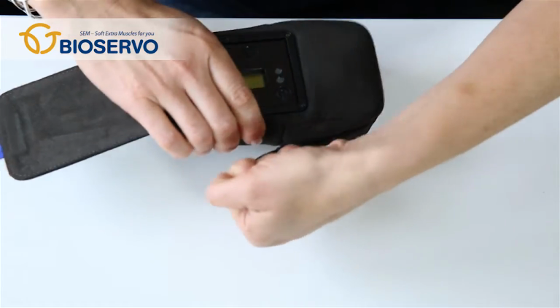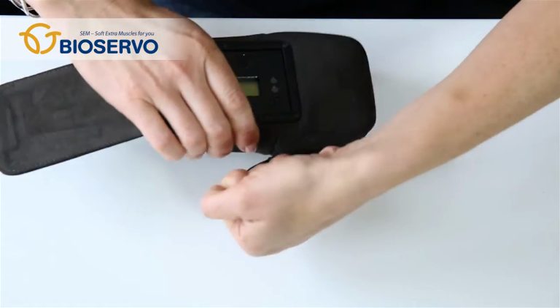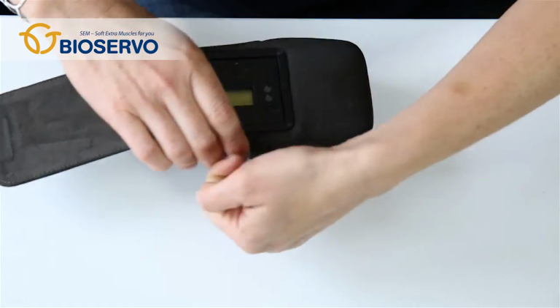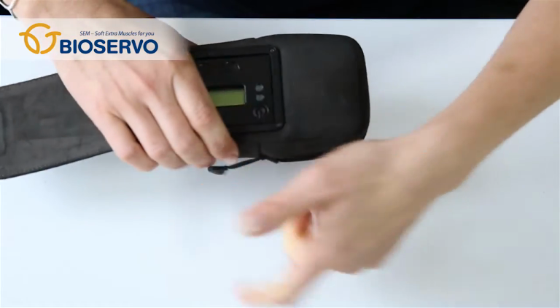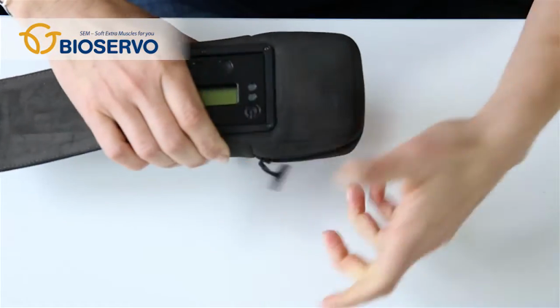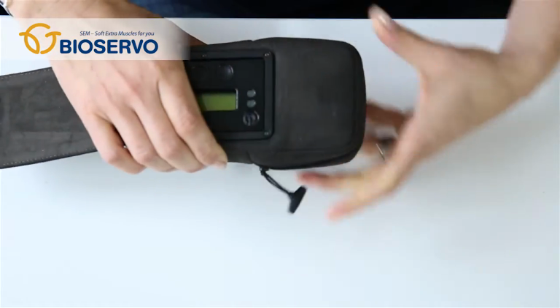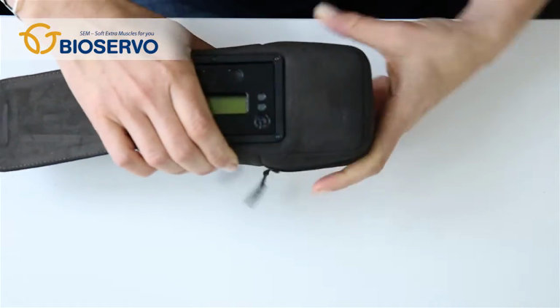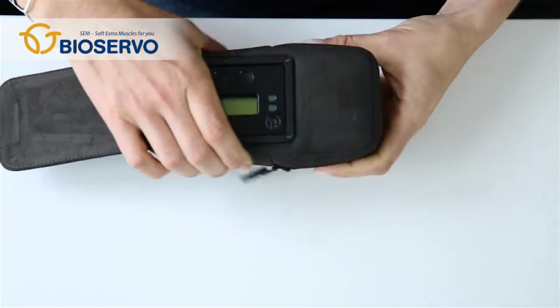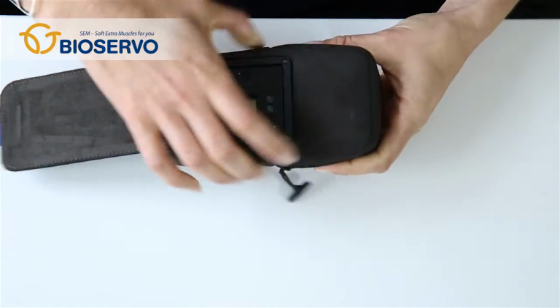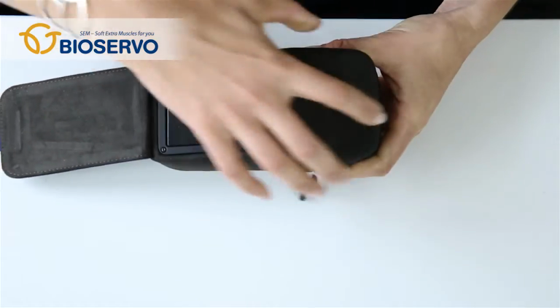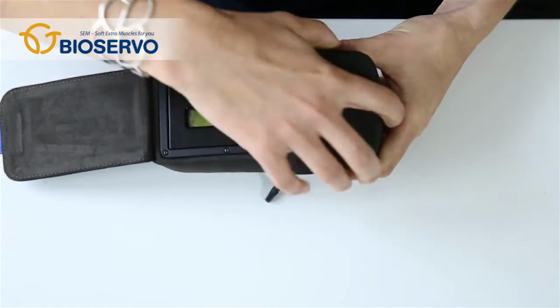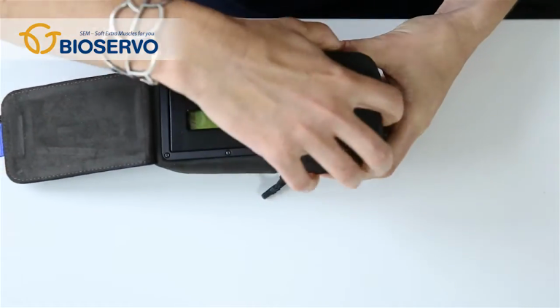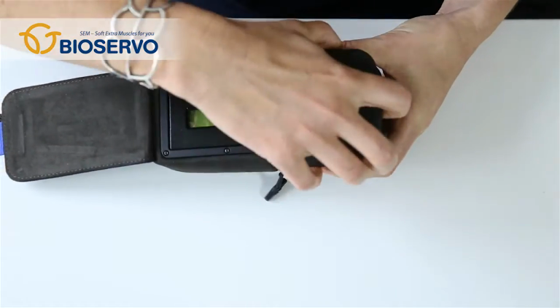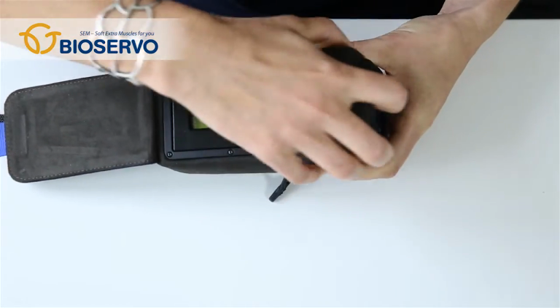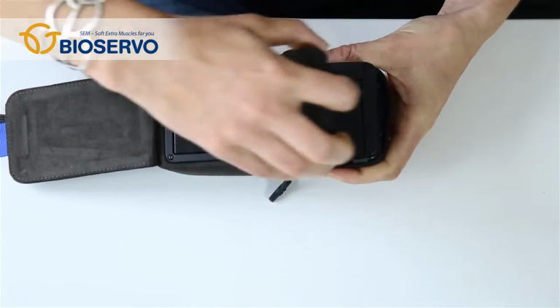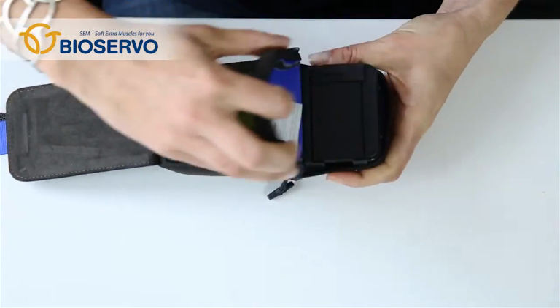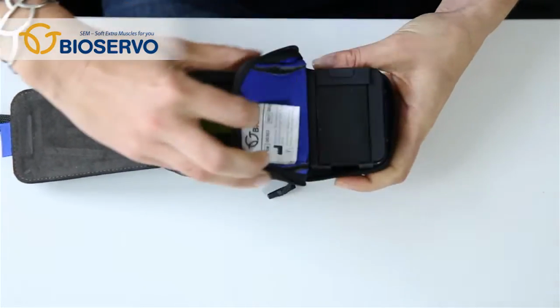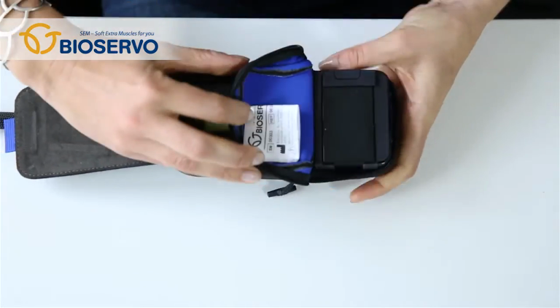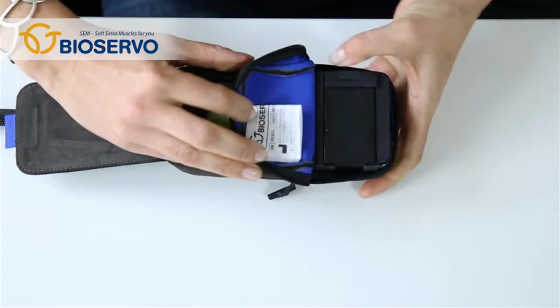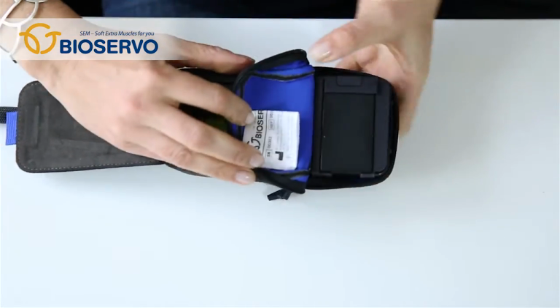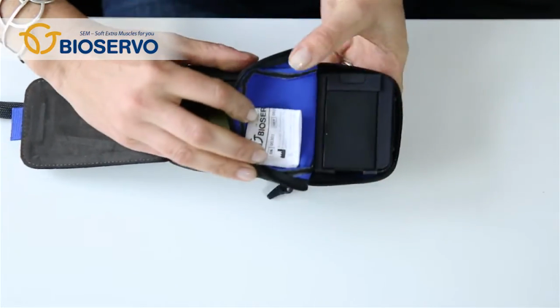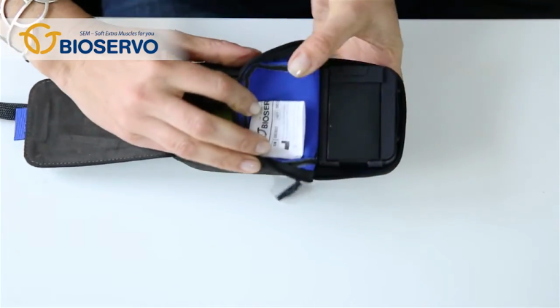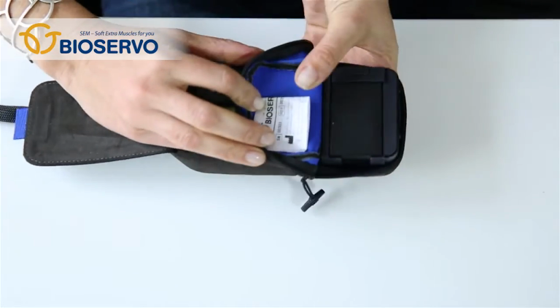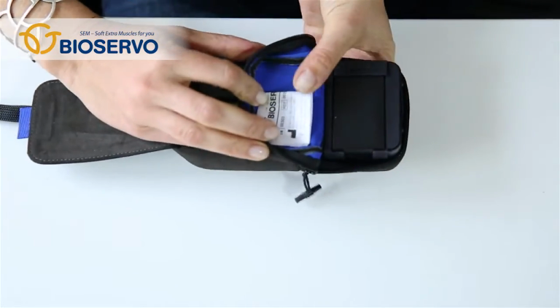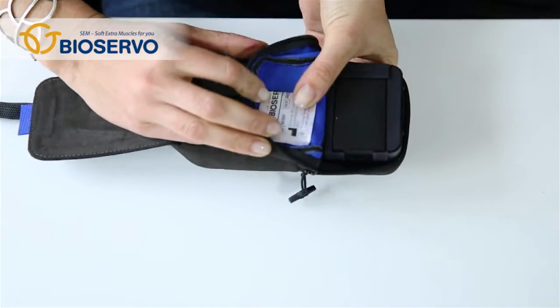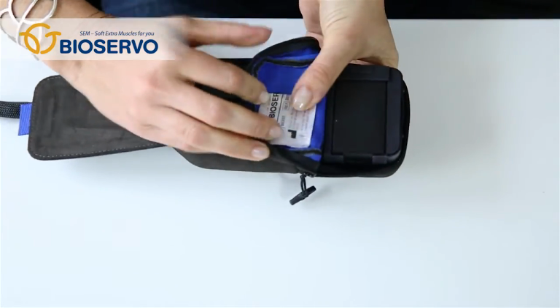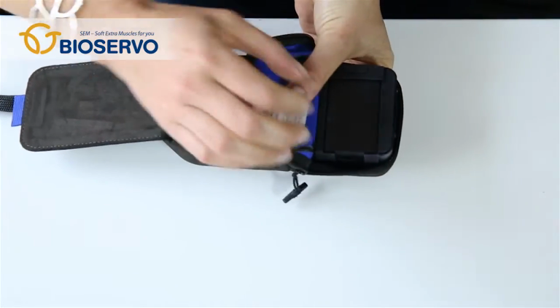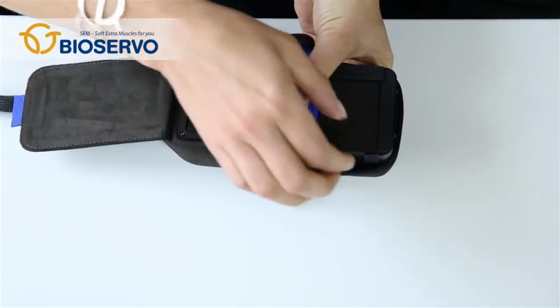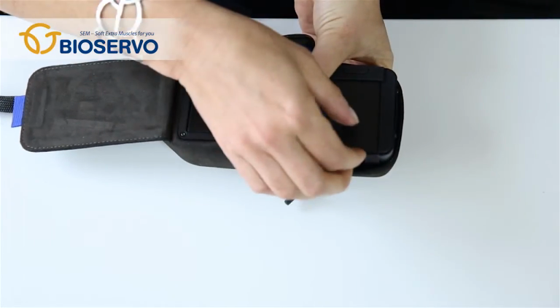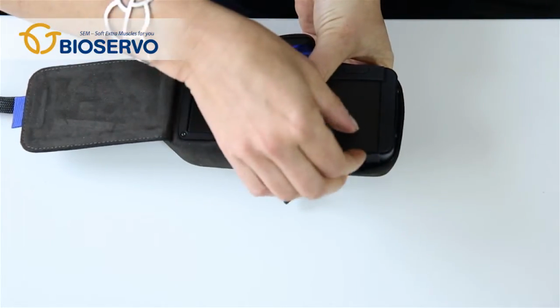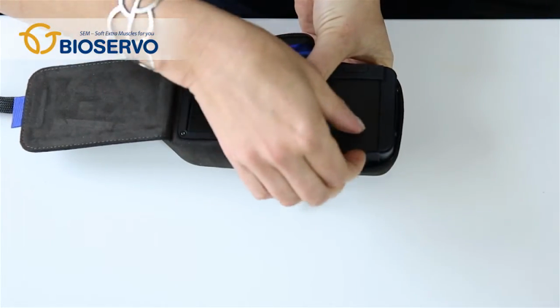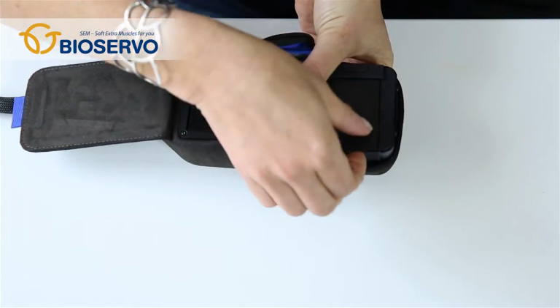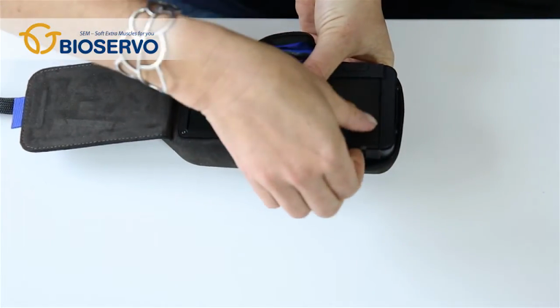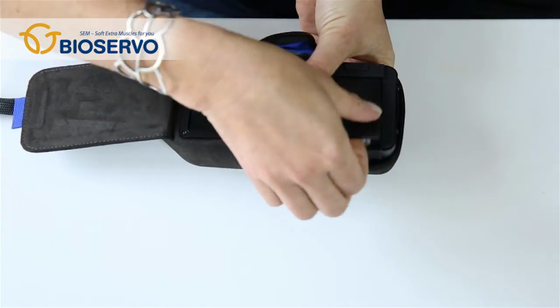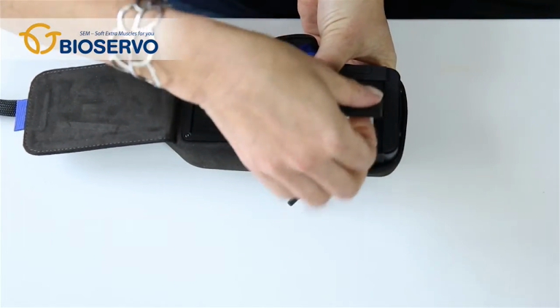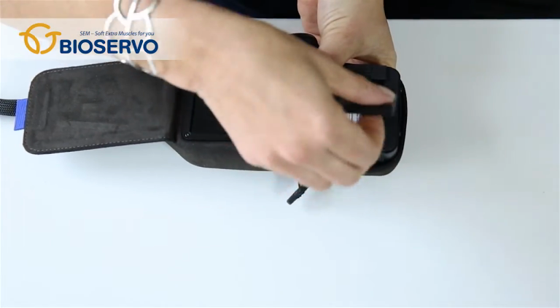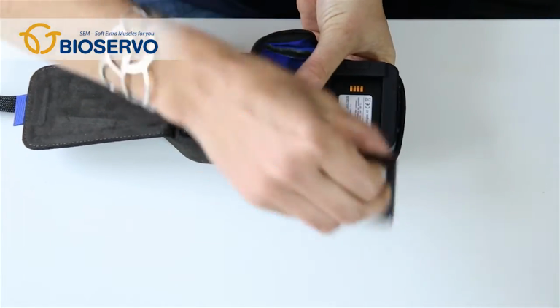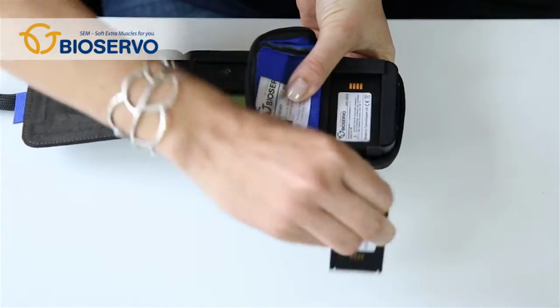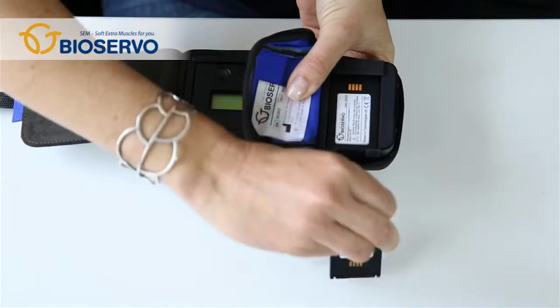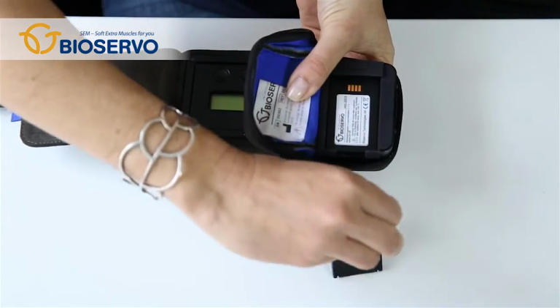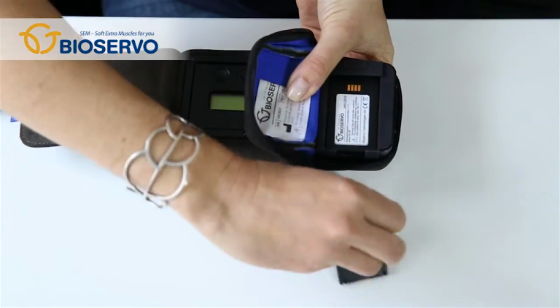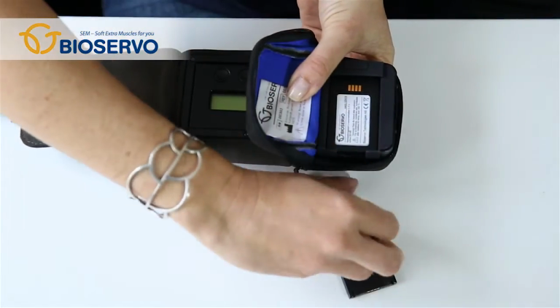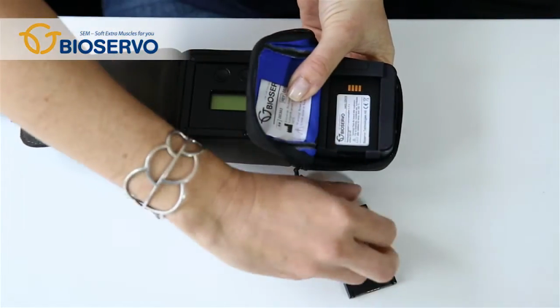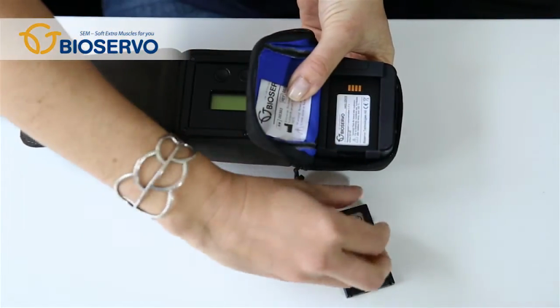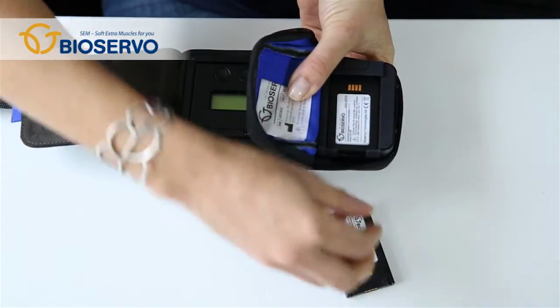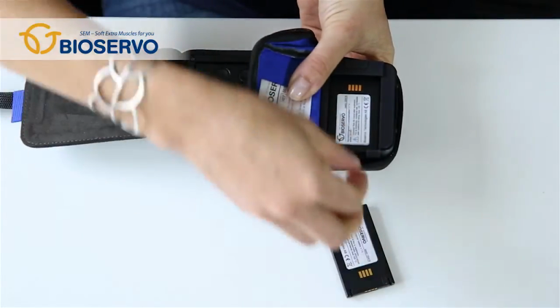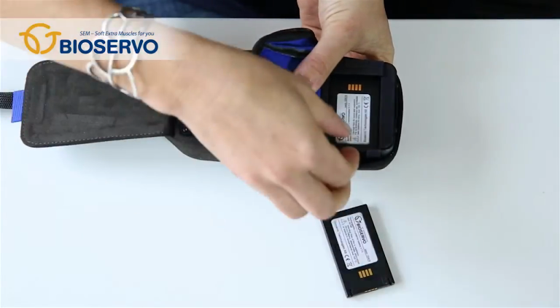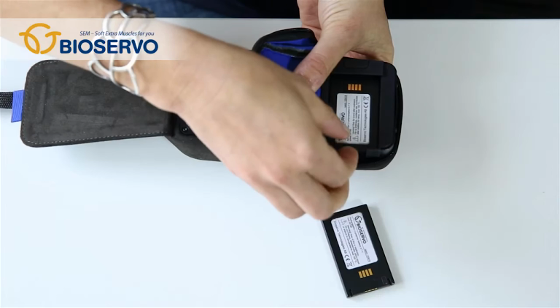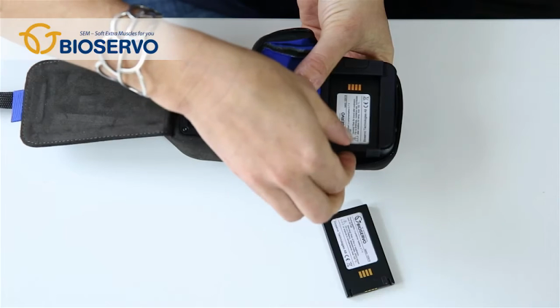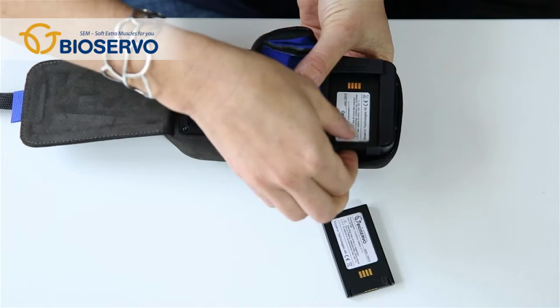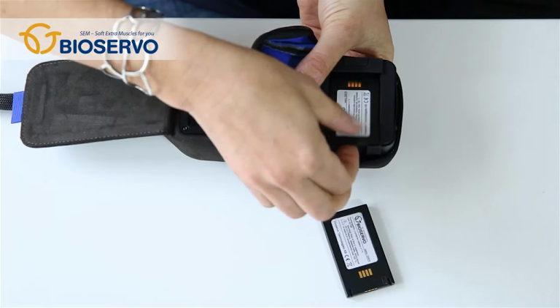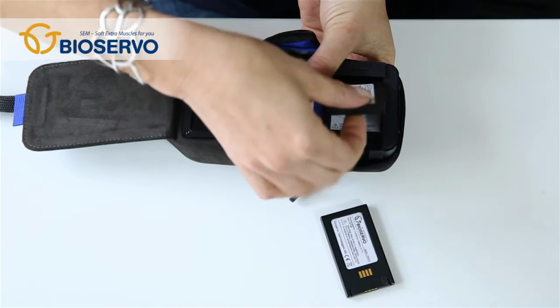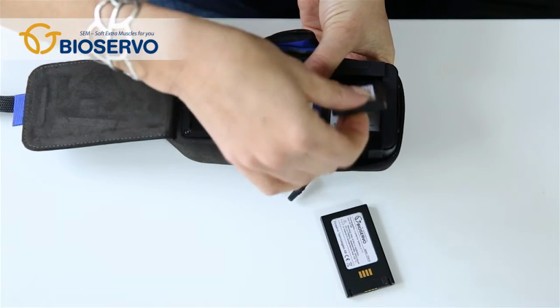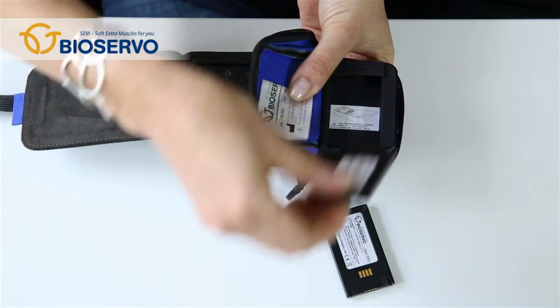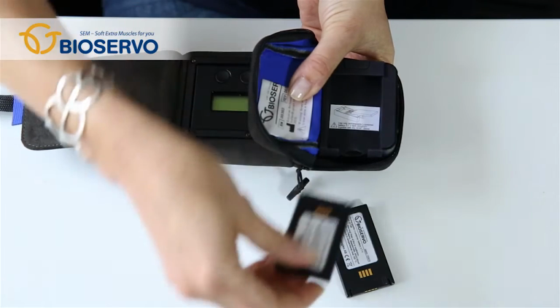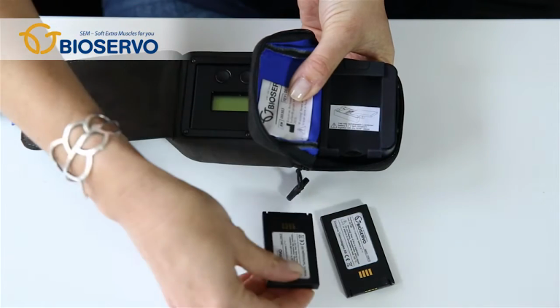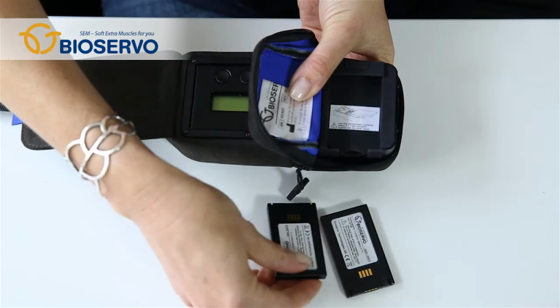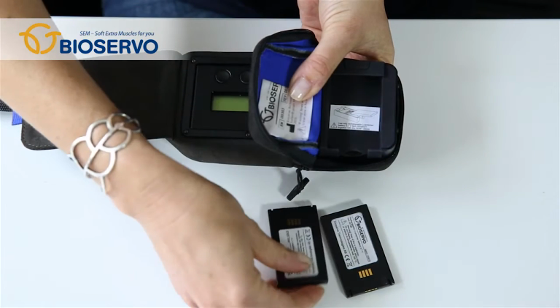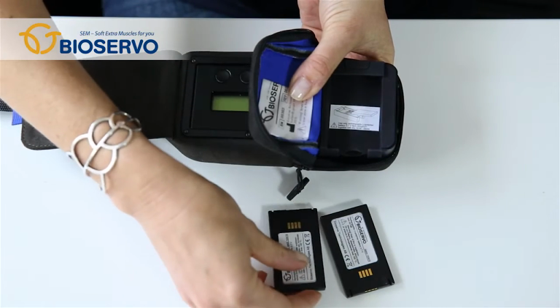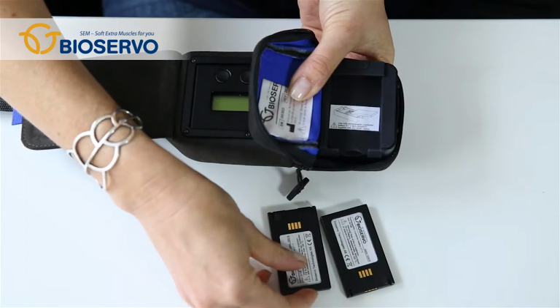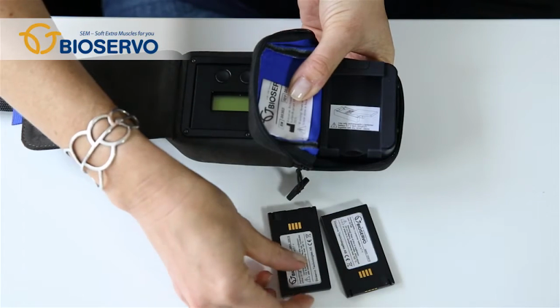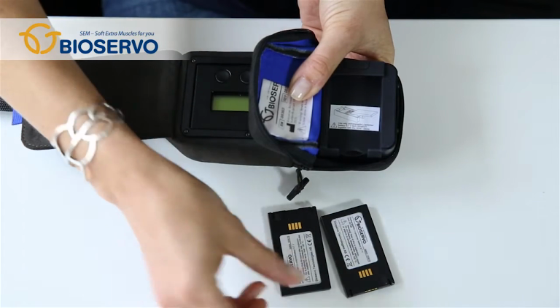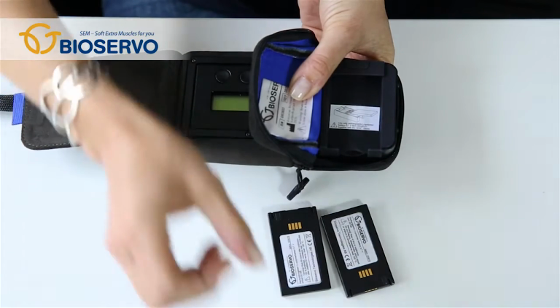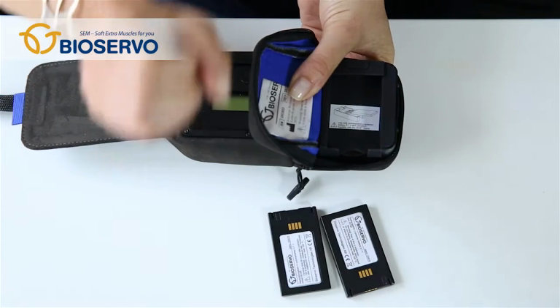If you are not using your SEM glove for a week or longer, remove the batteries. This will enhance battery life.